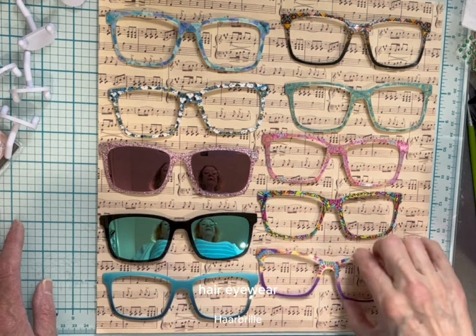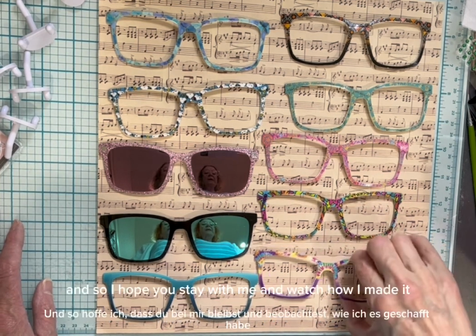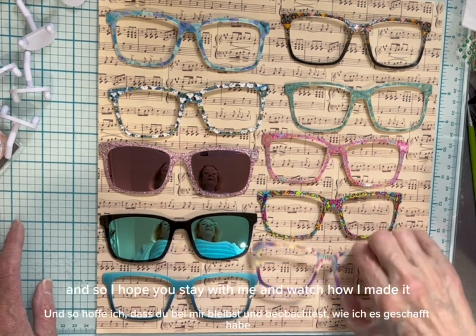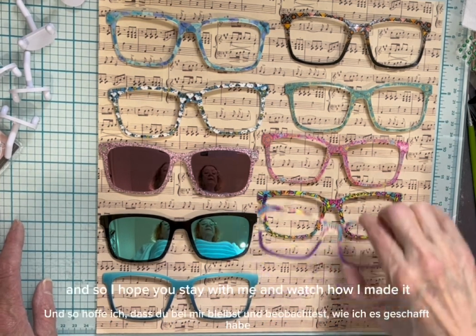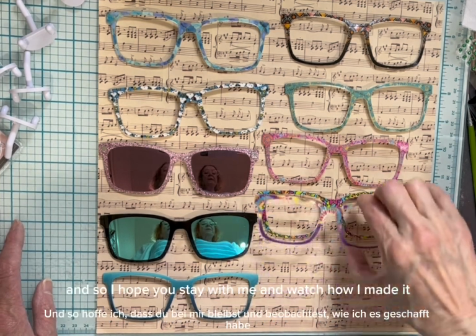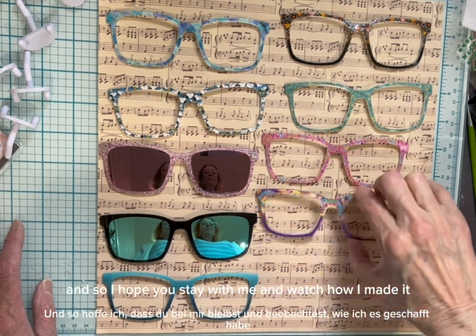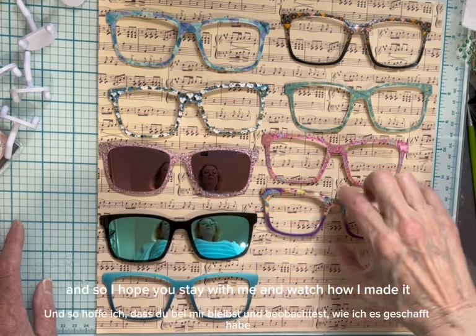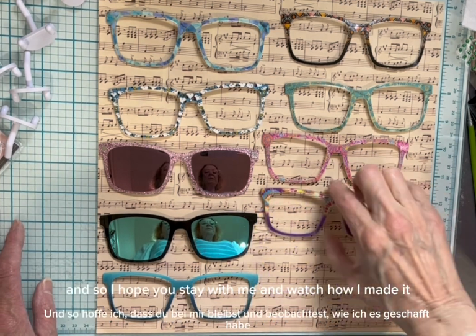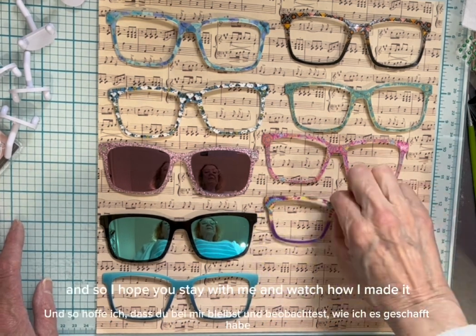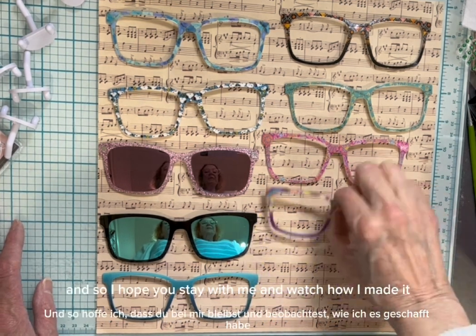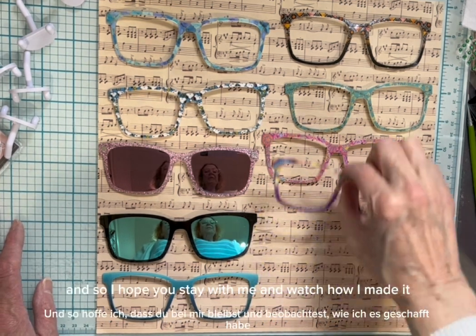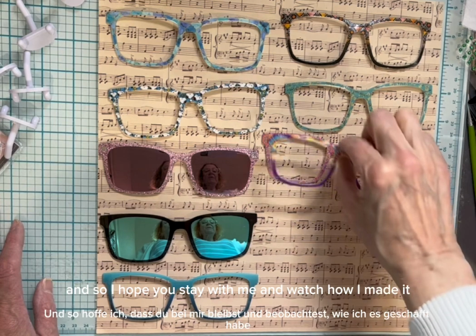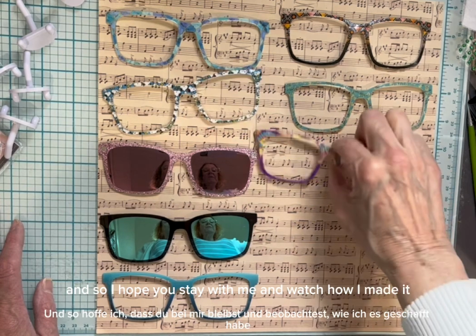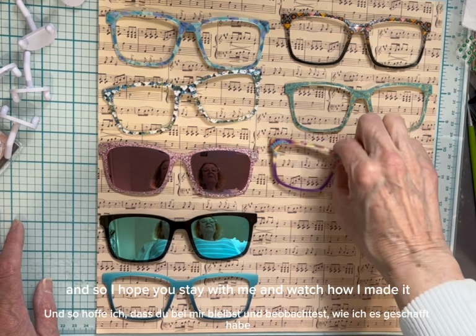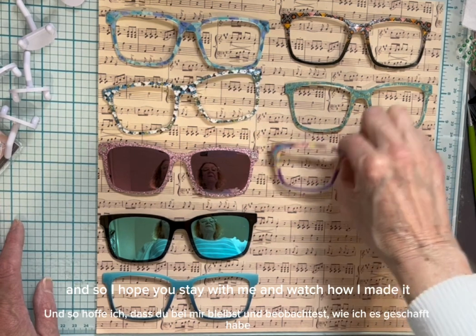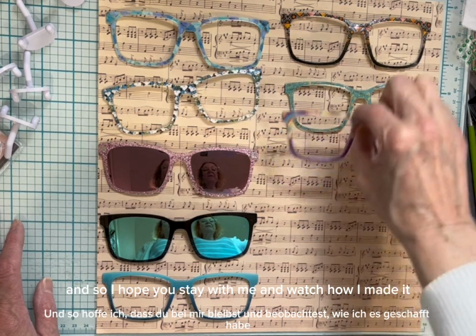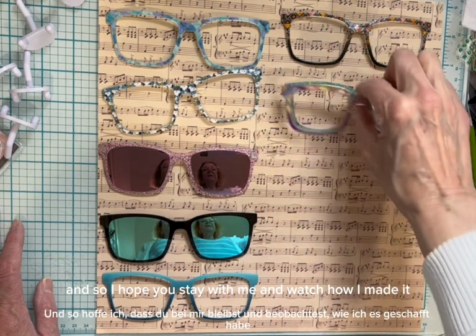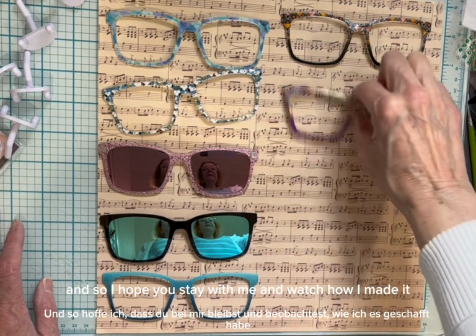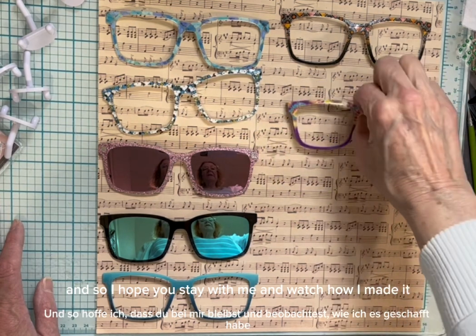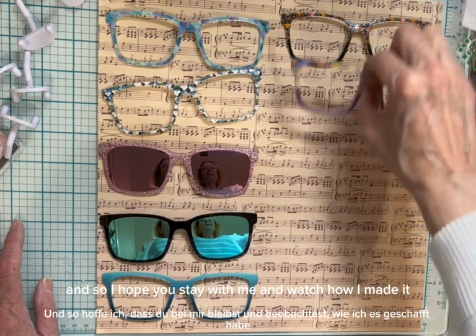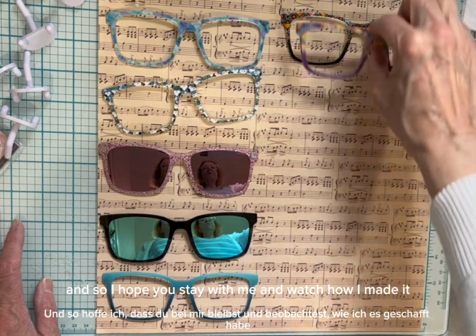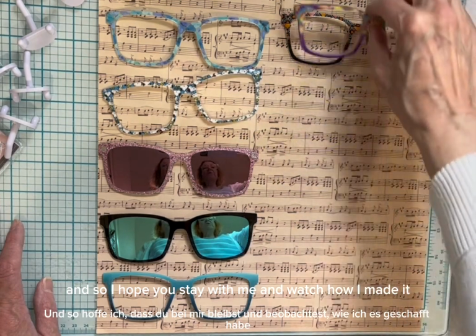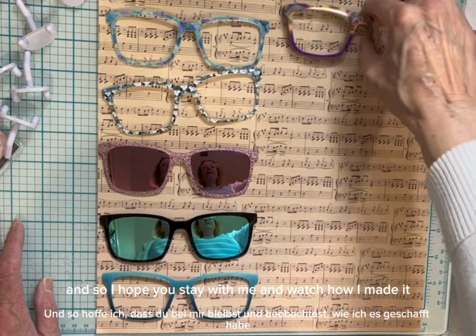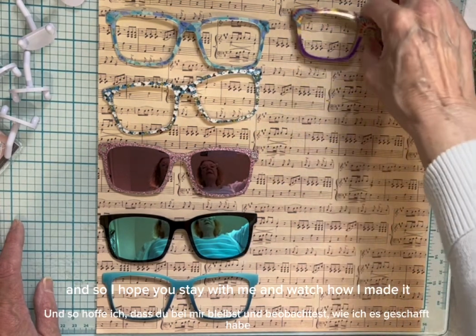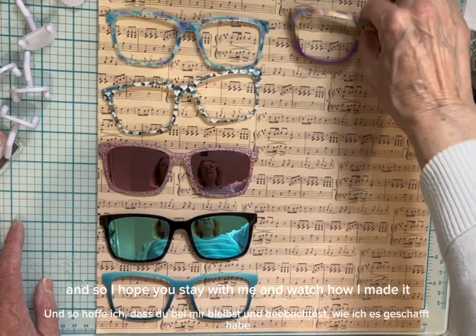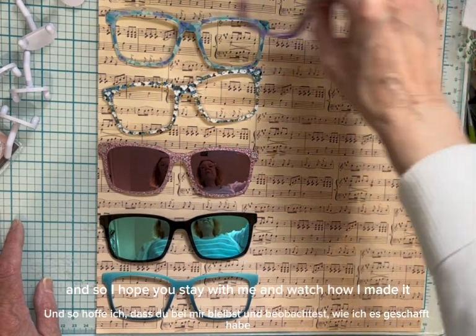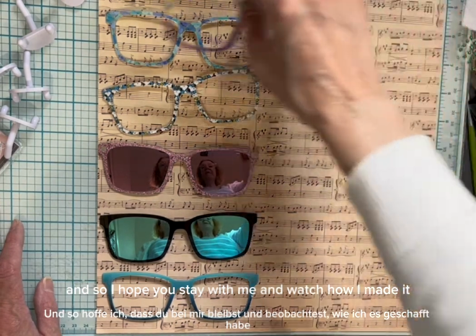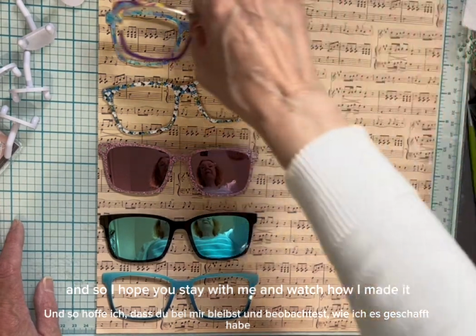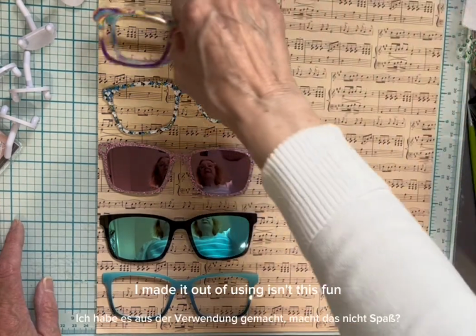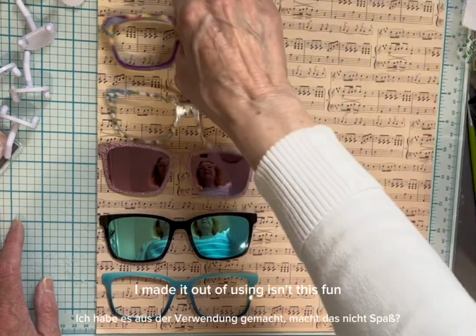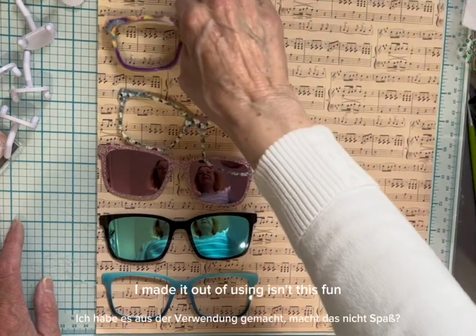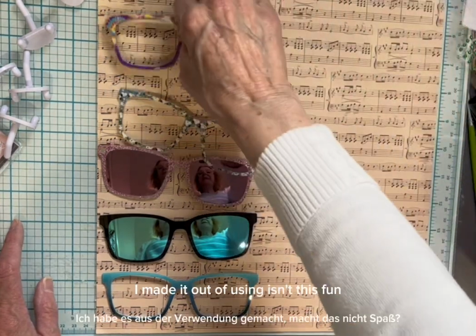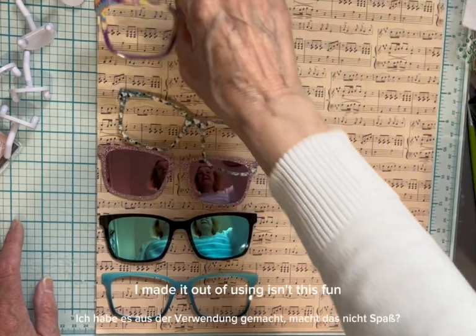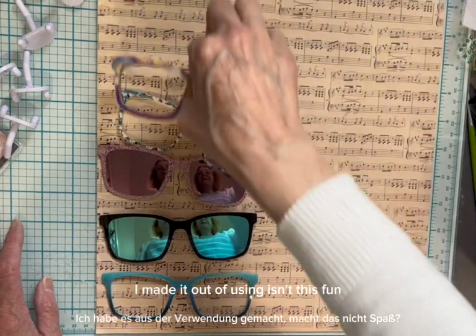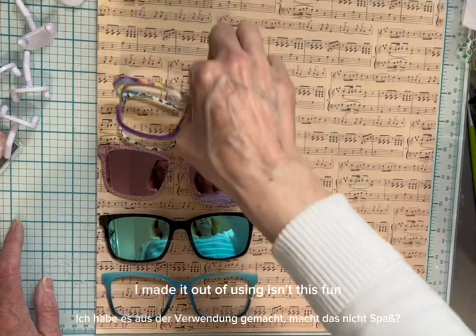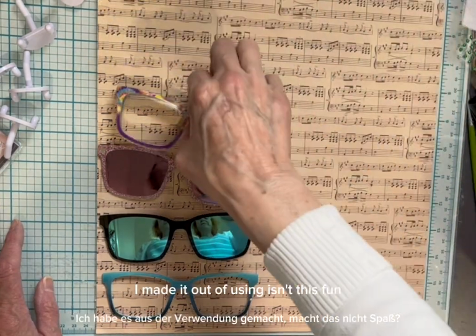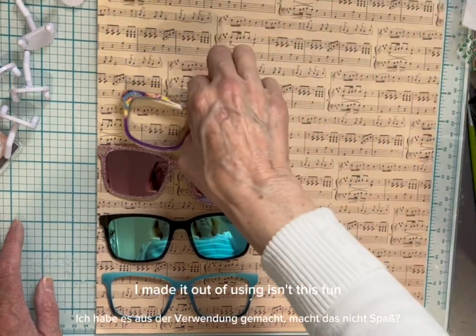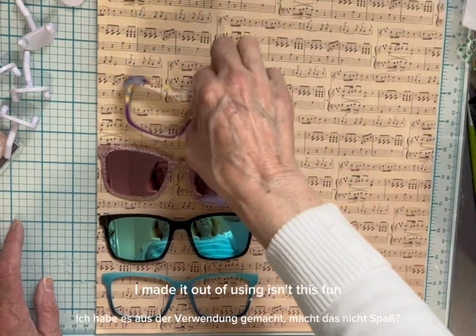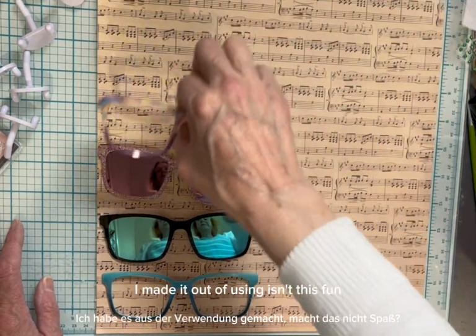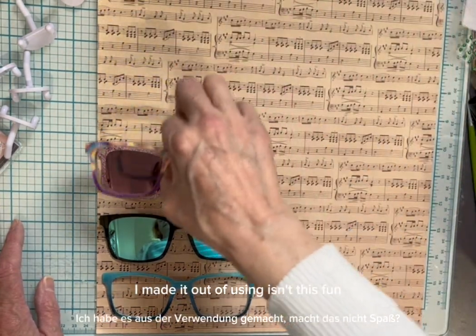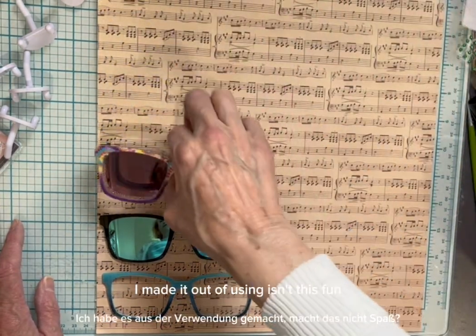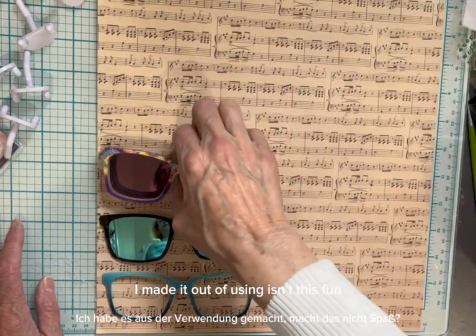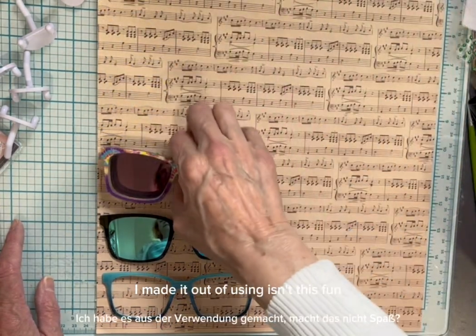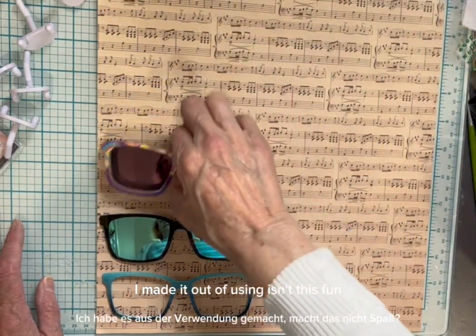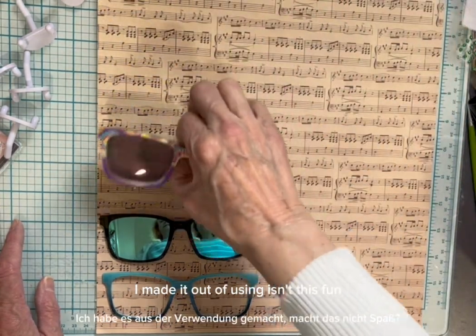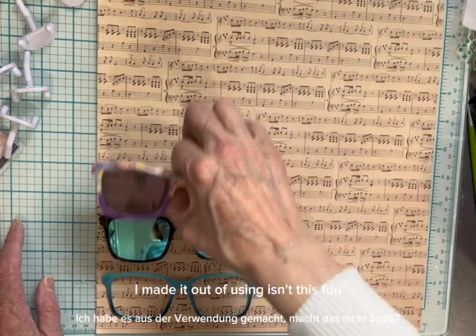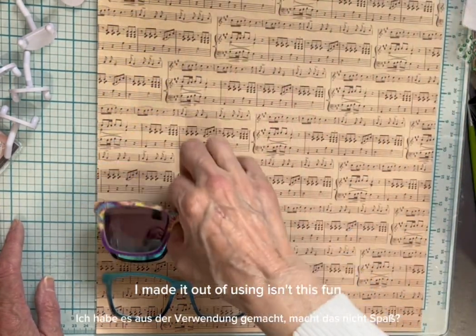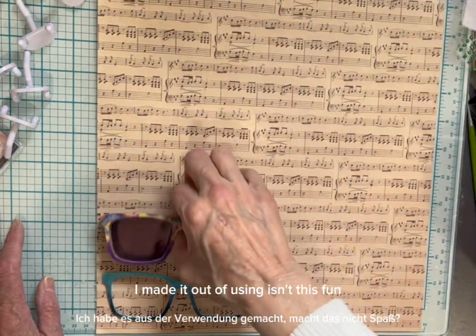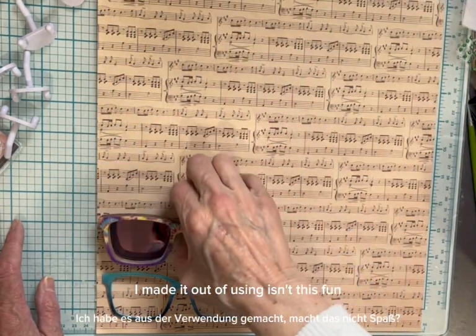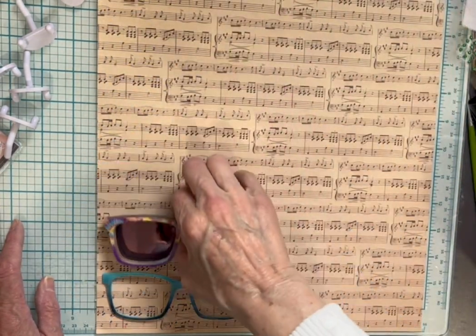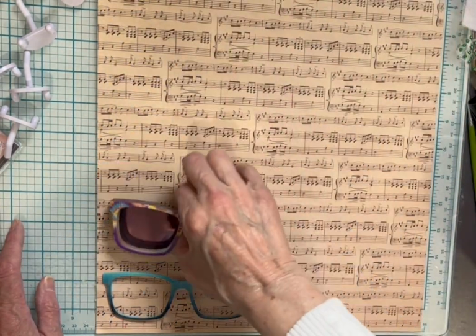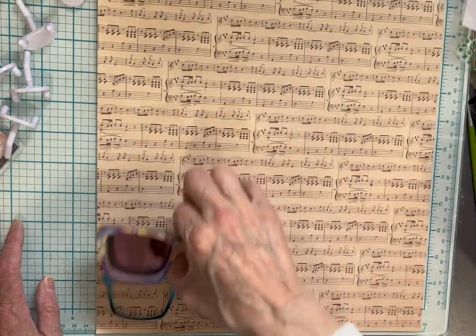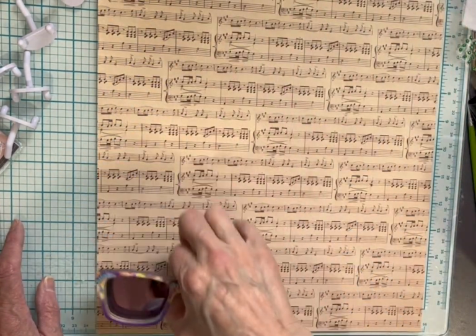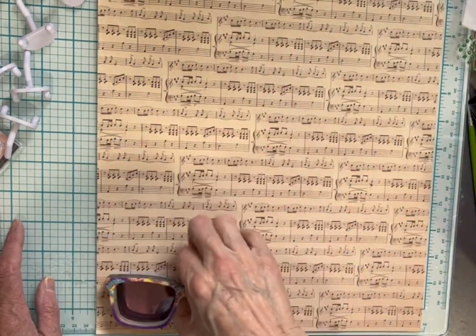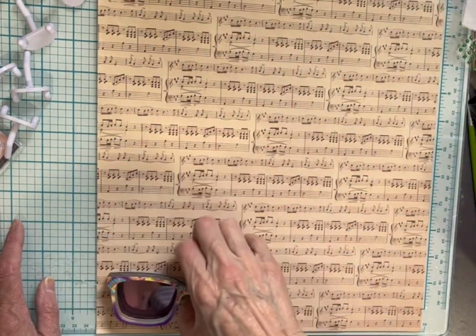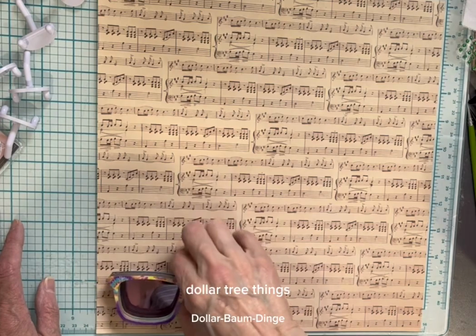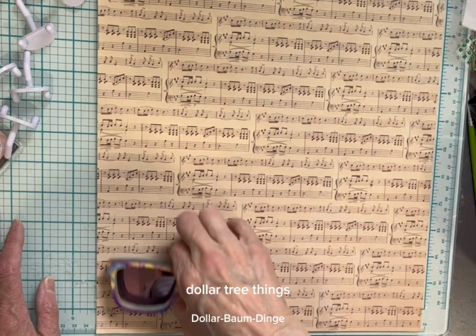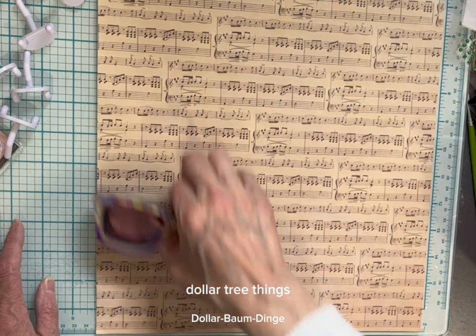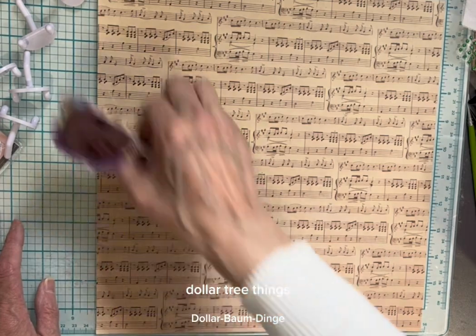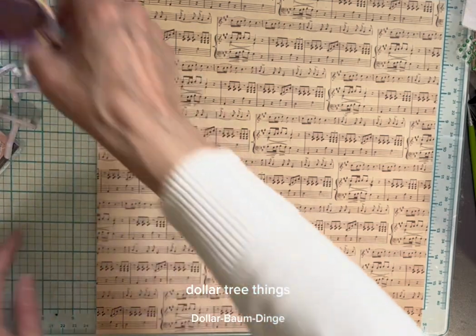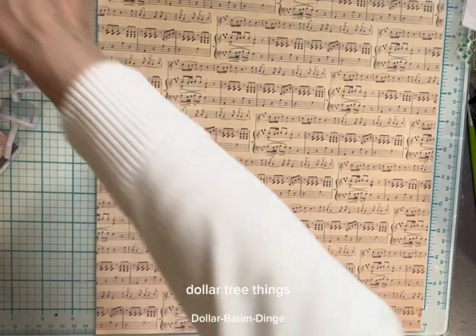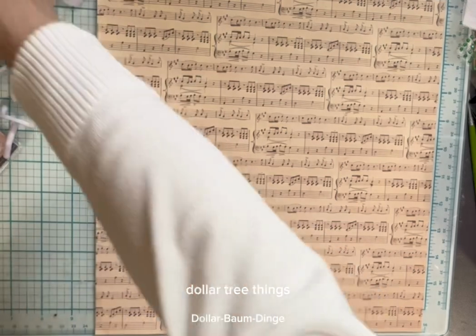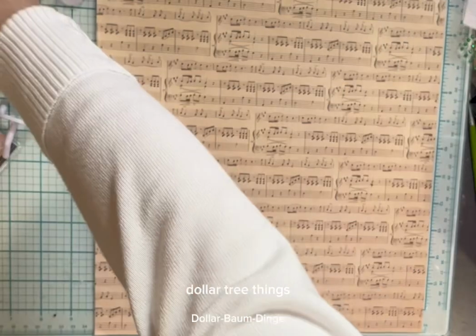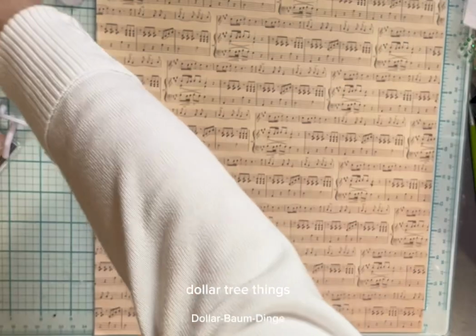I hope you stay with me and watch how I made it. I made it out of — isn't this fun — Dollar Tree things.